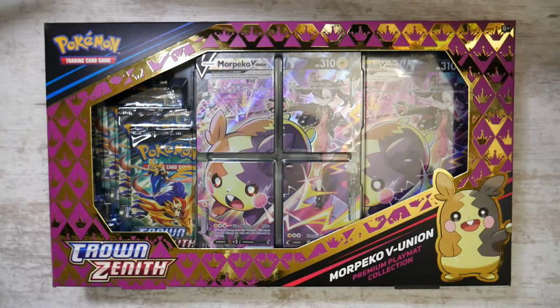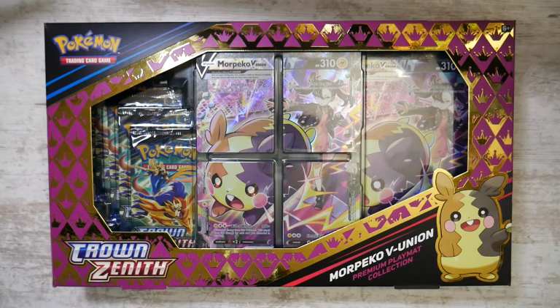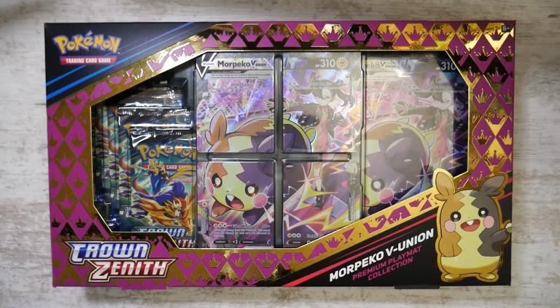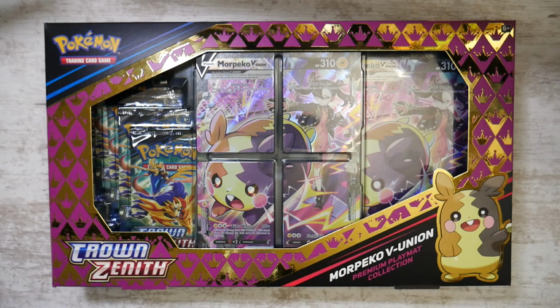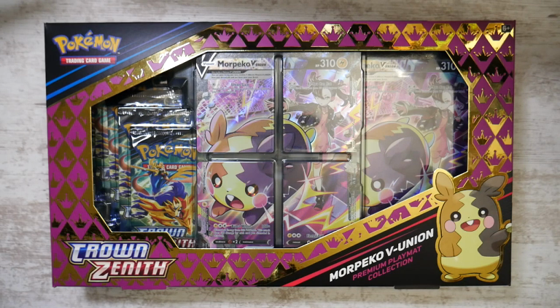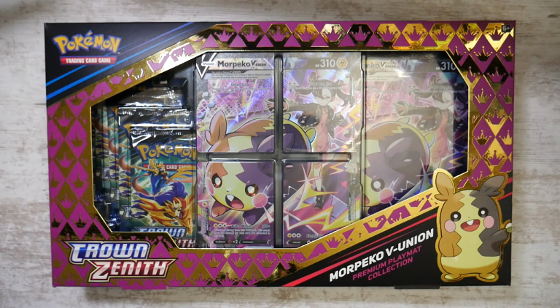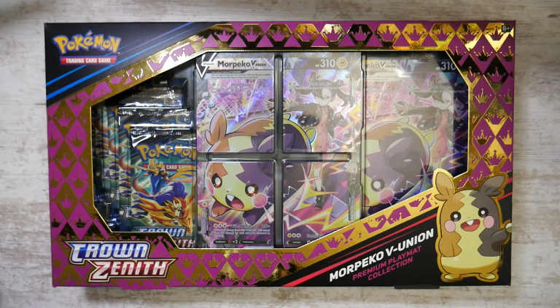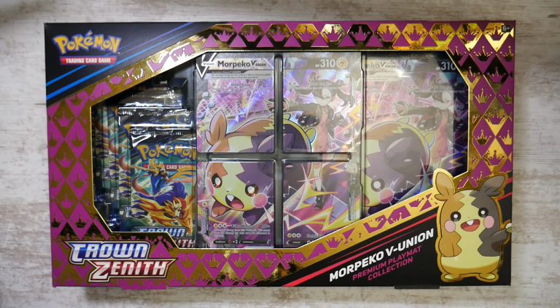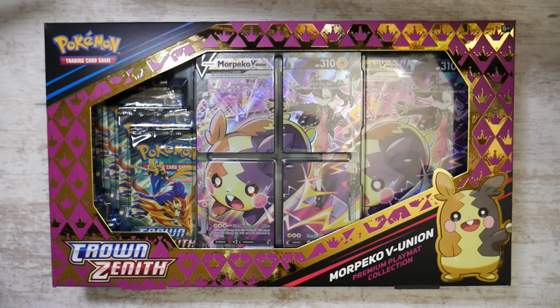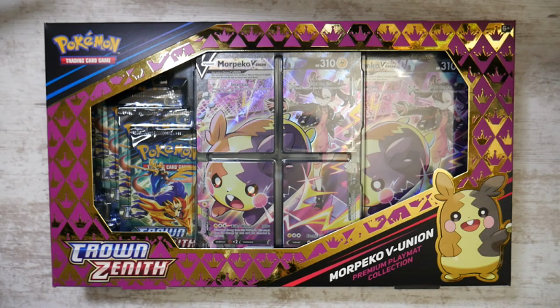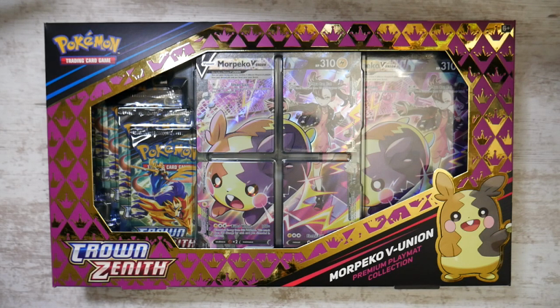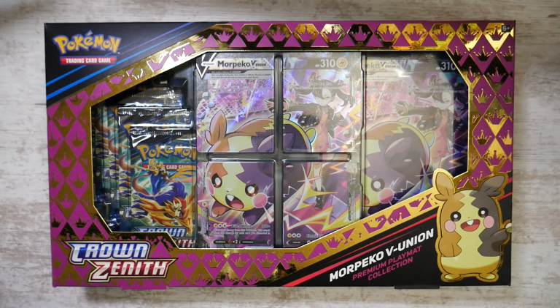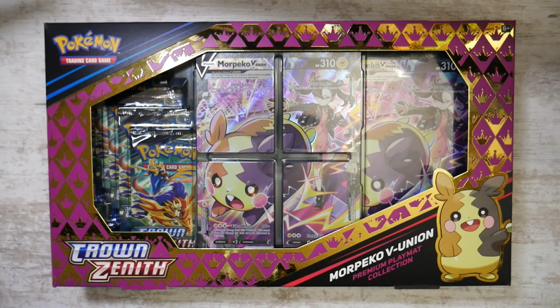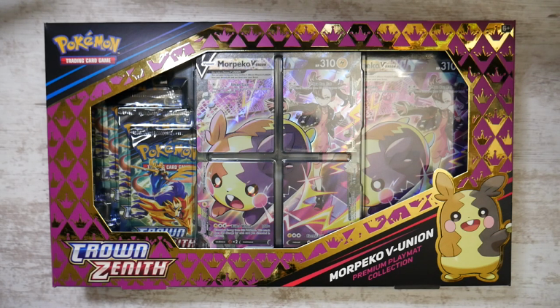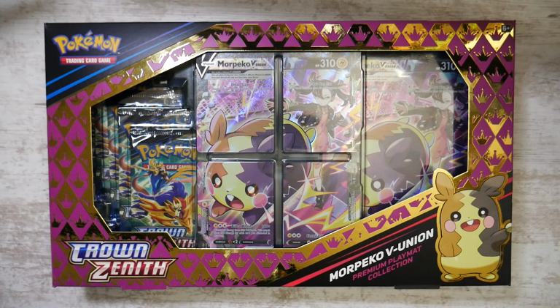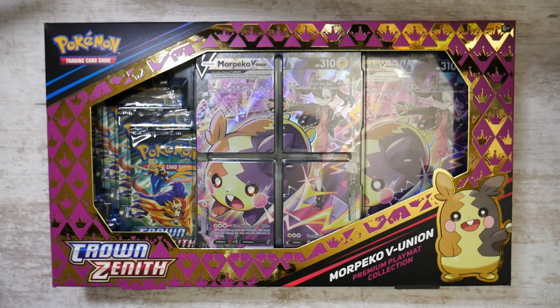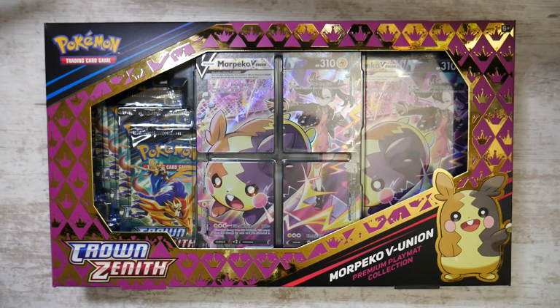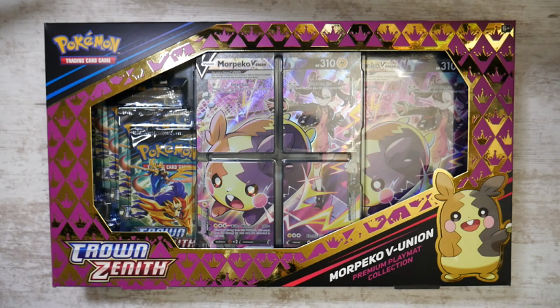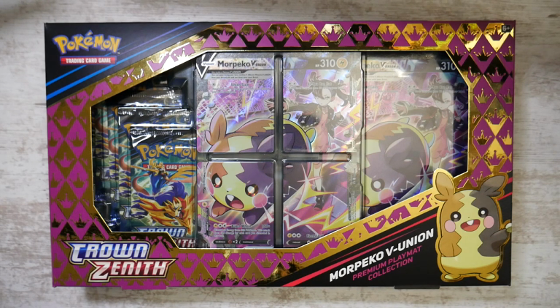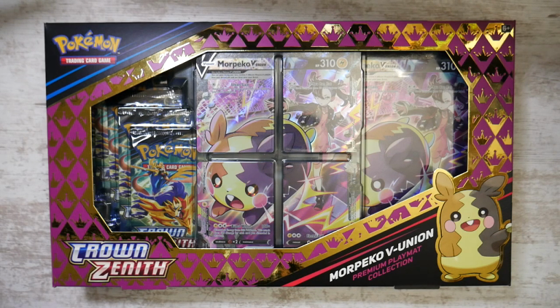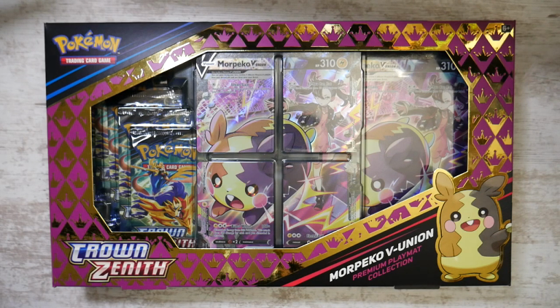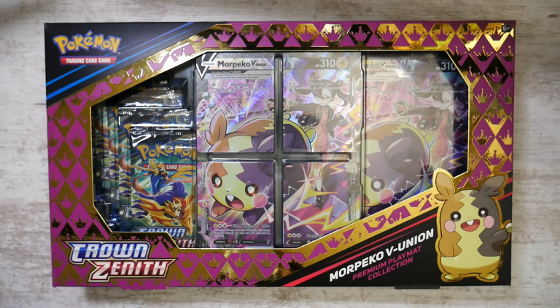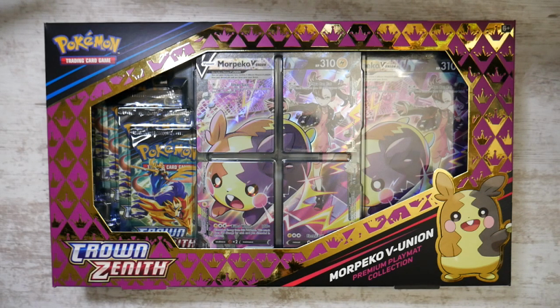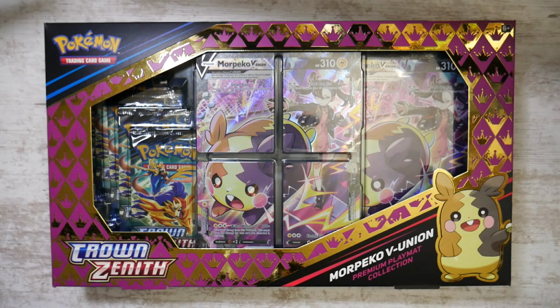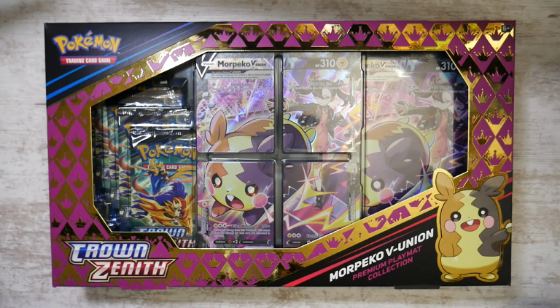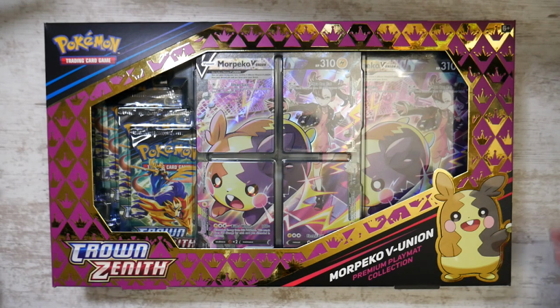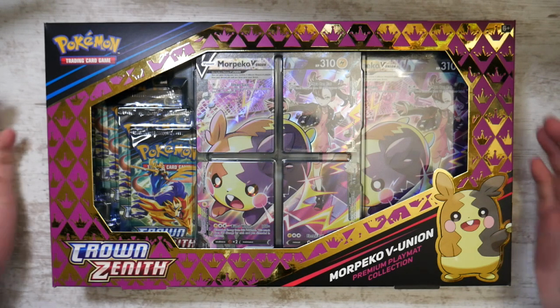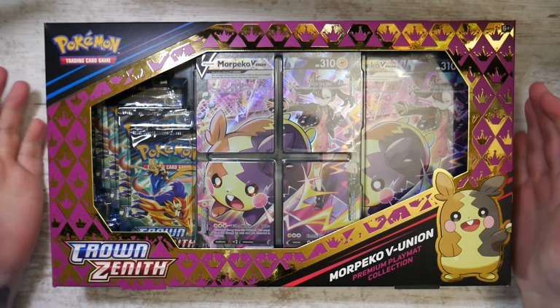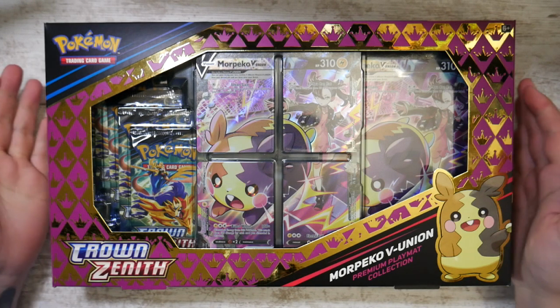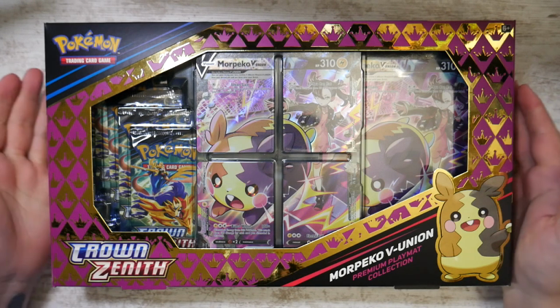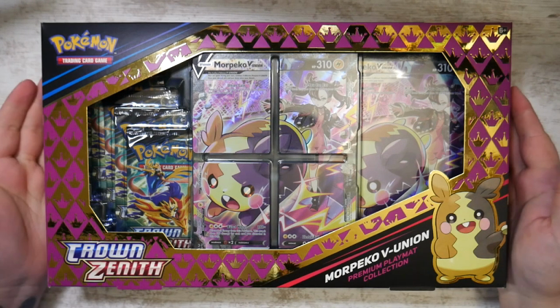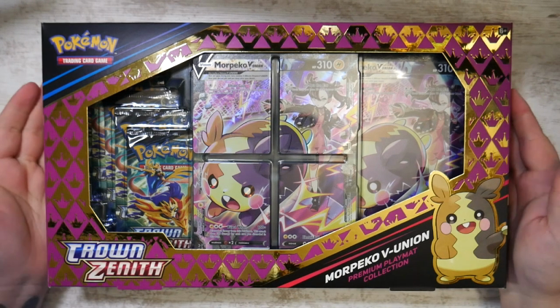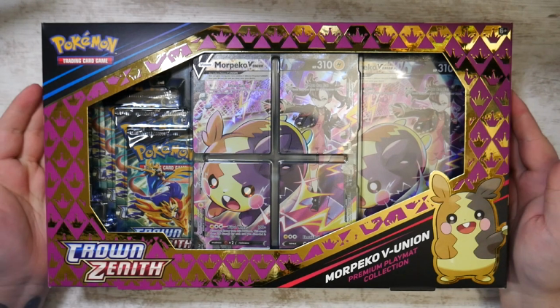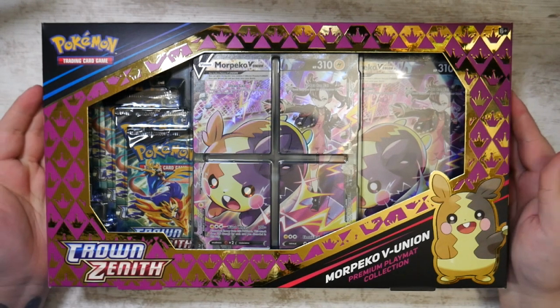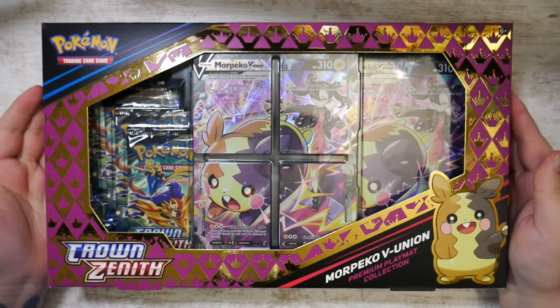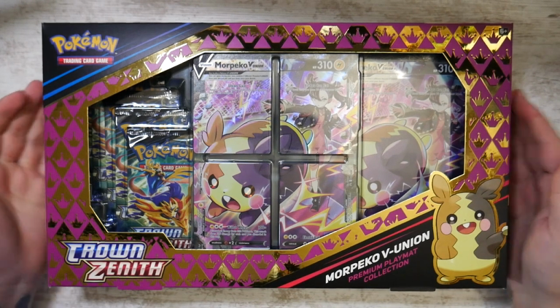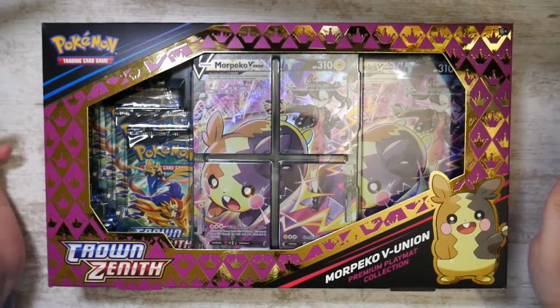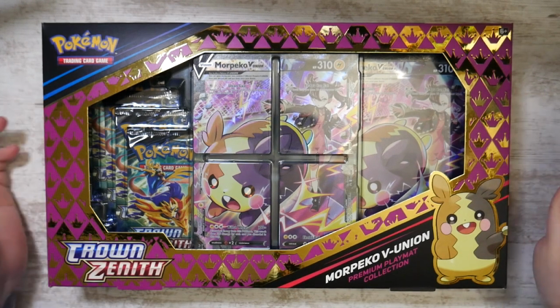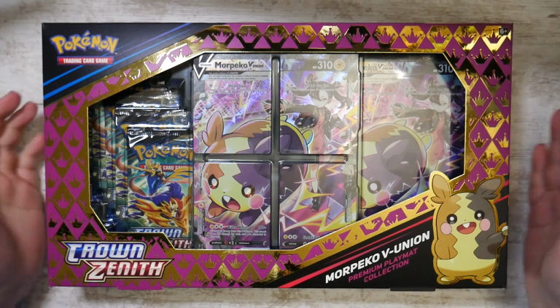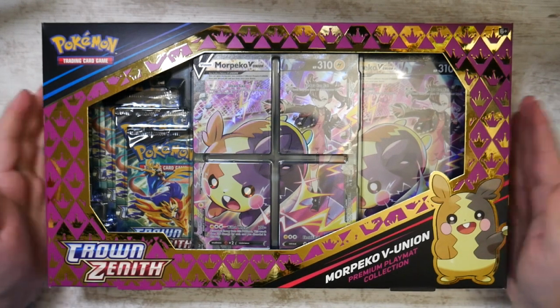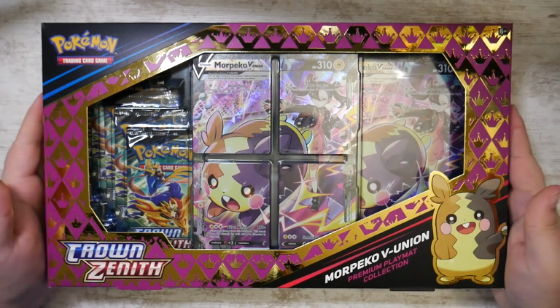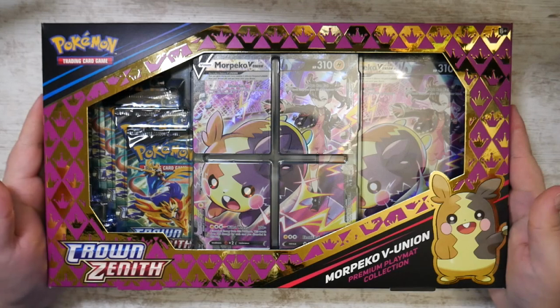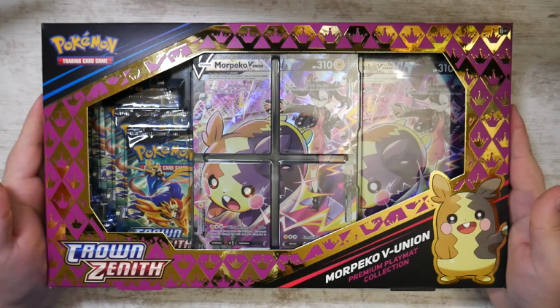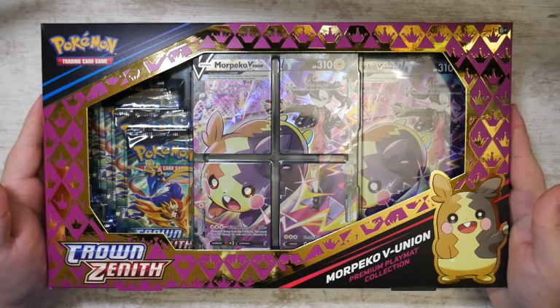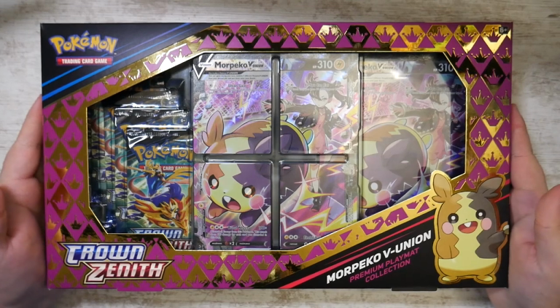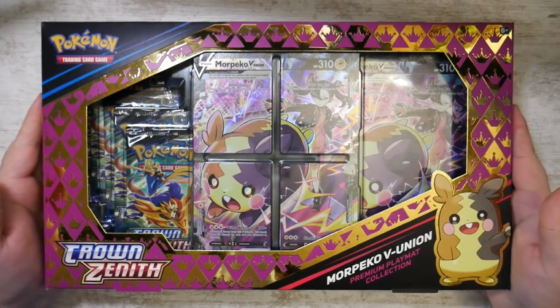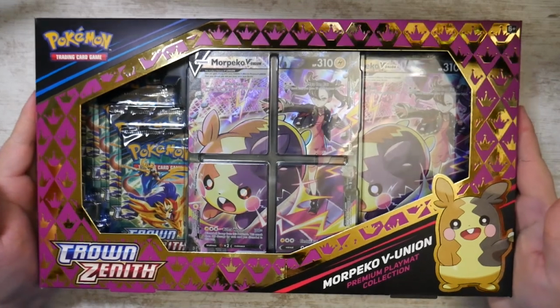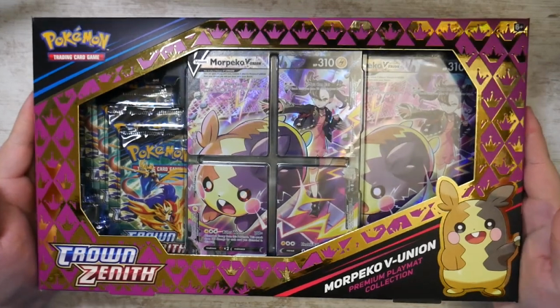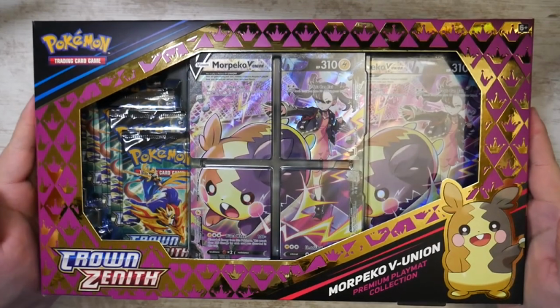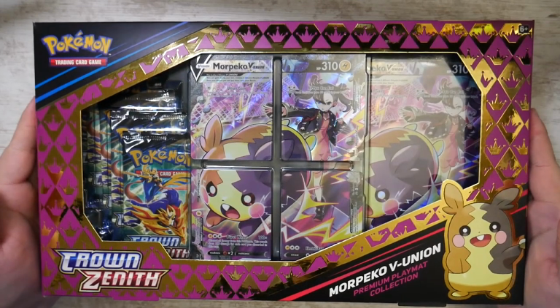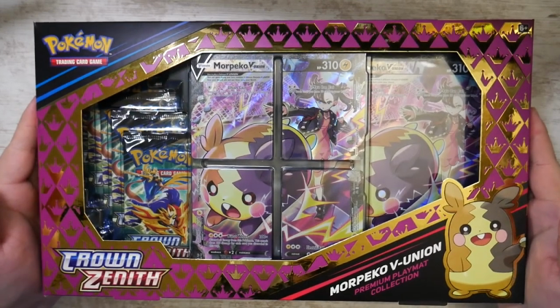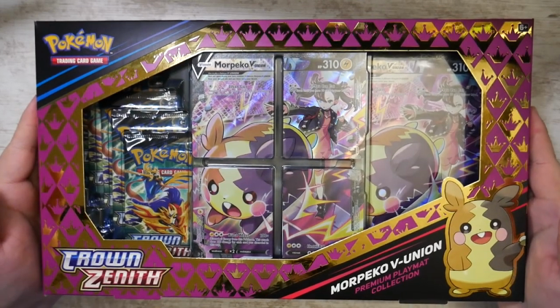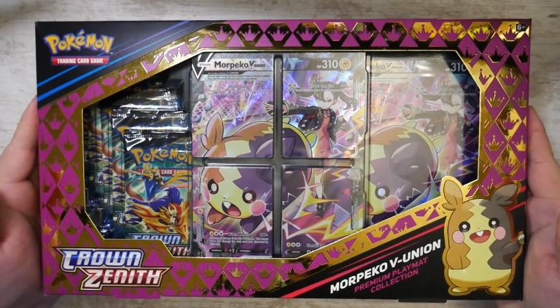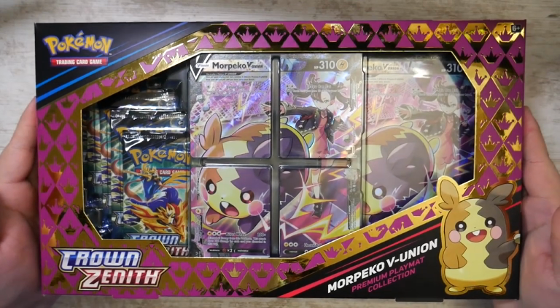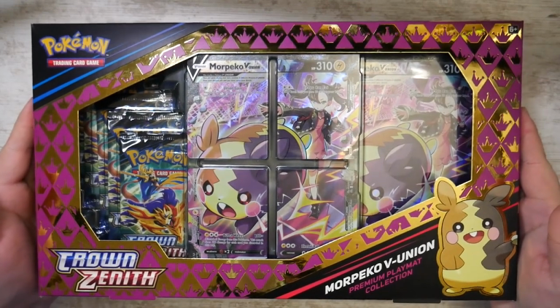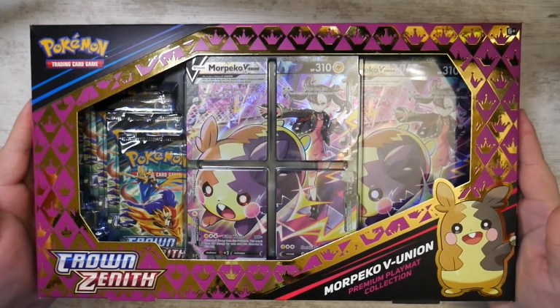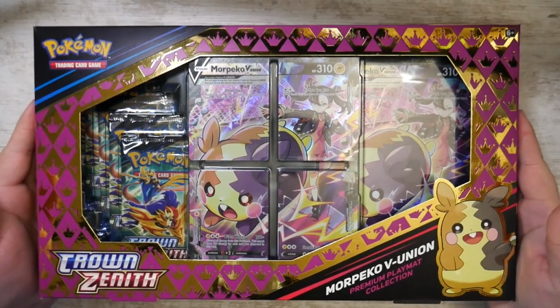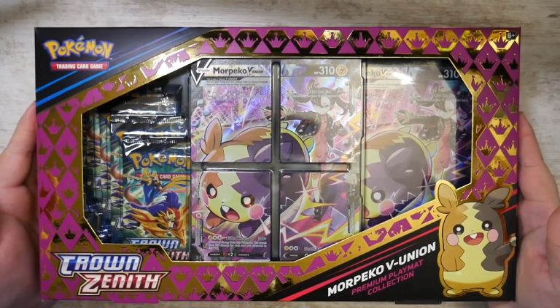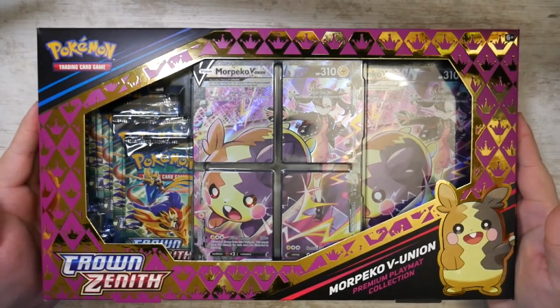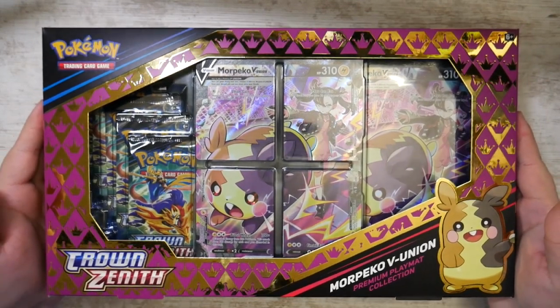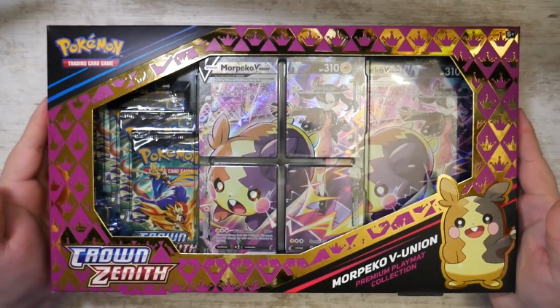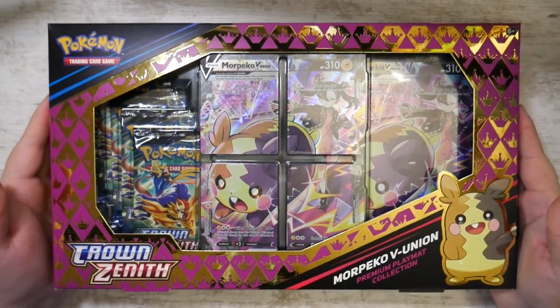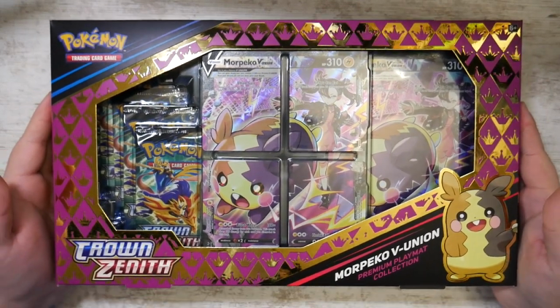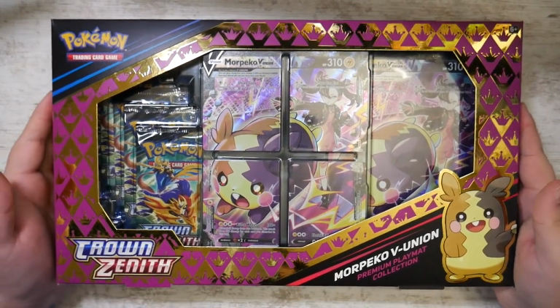How's it going, everybody? Ben from BudgetPokemon here, and in this video we have another Crown Zenith product: the Morpeko VUnion Premium Playmat Collection.